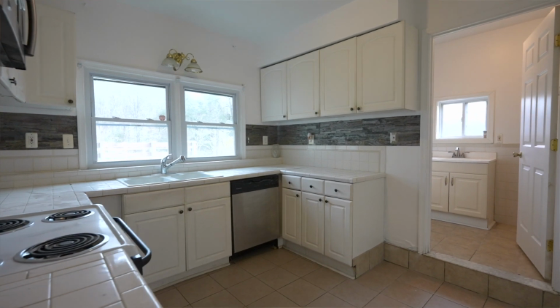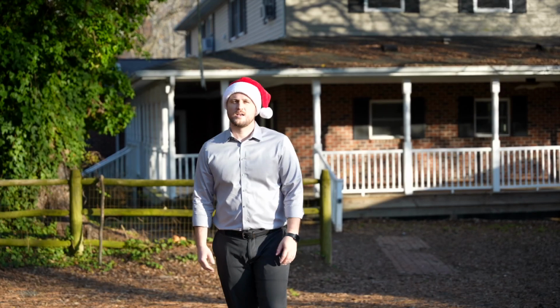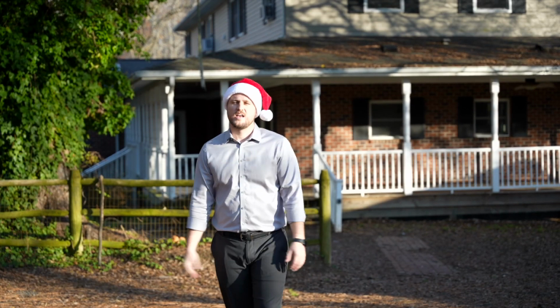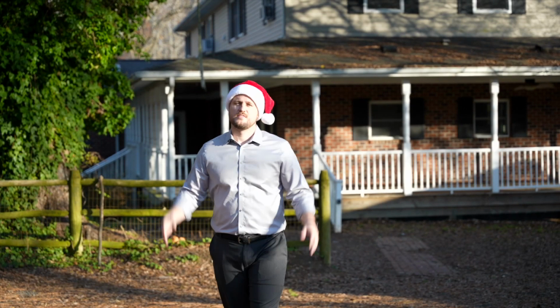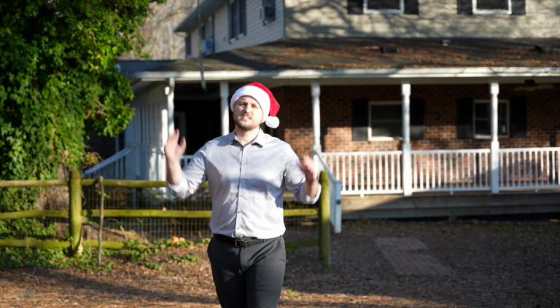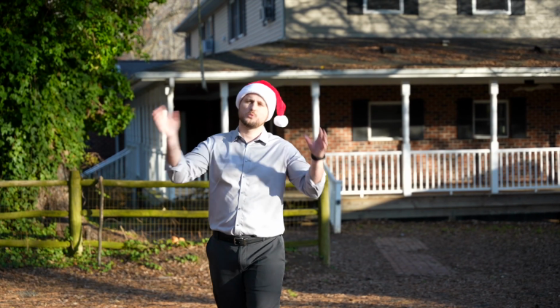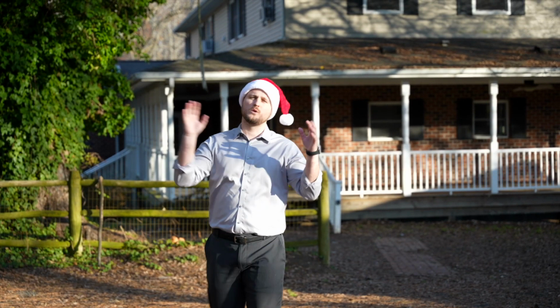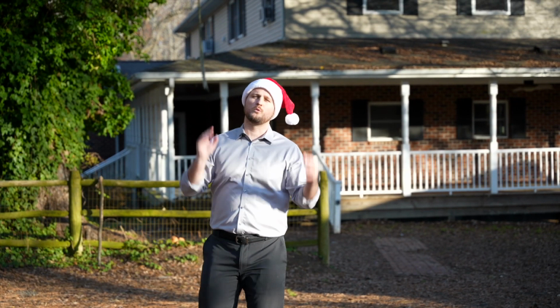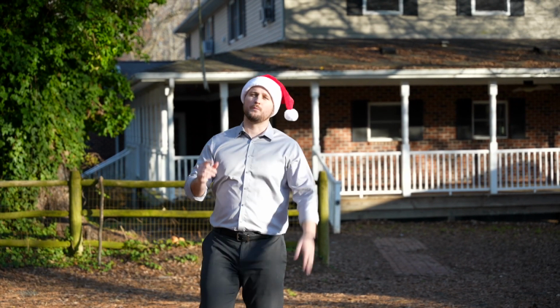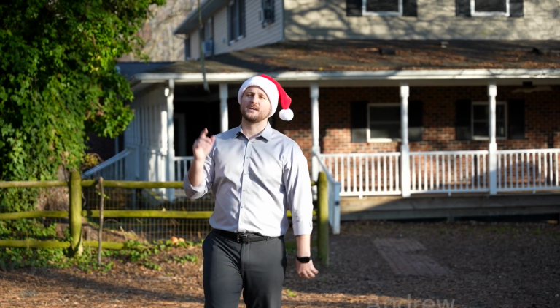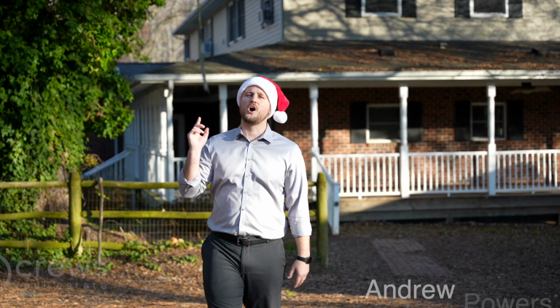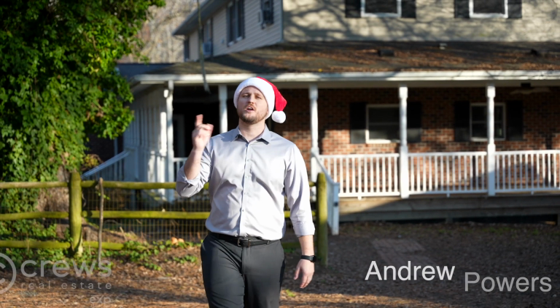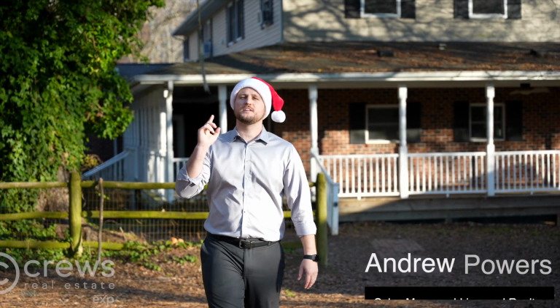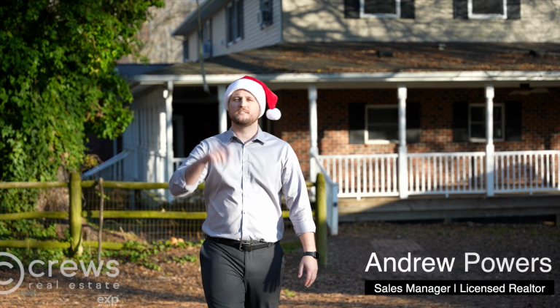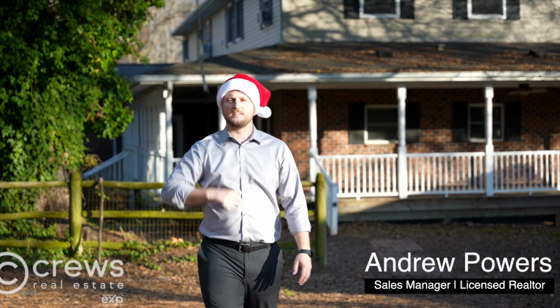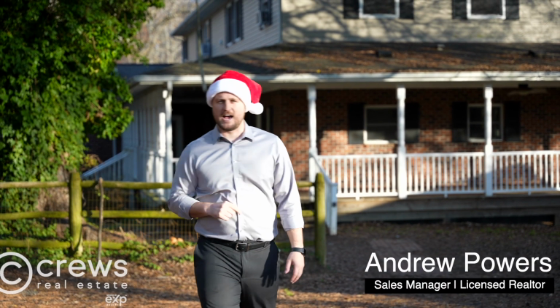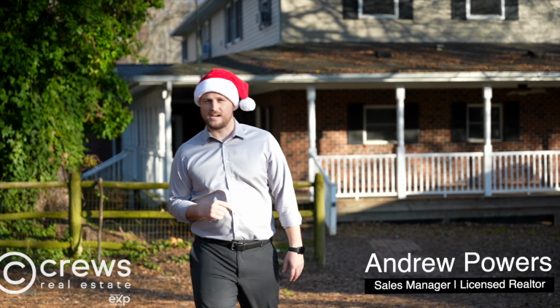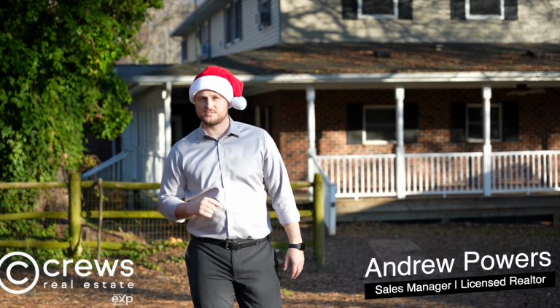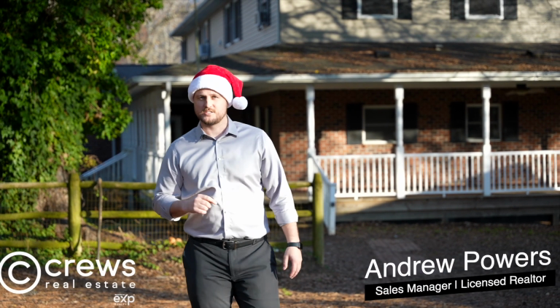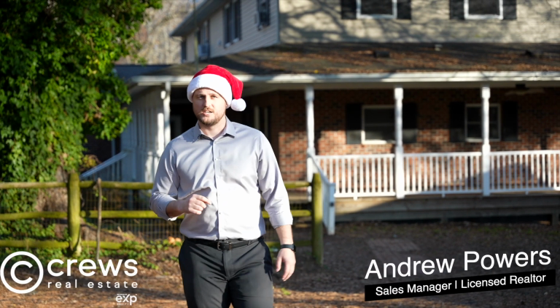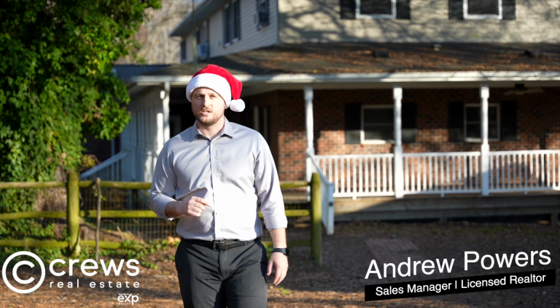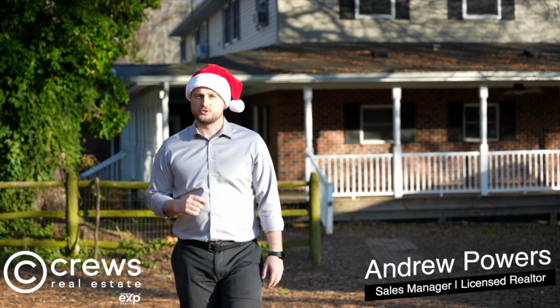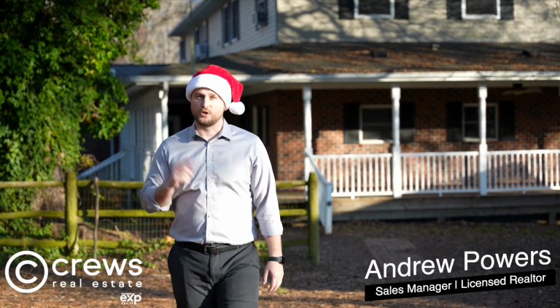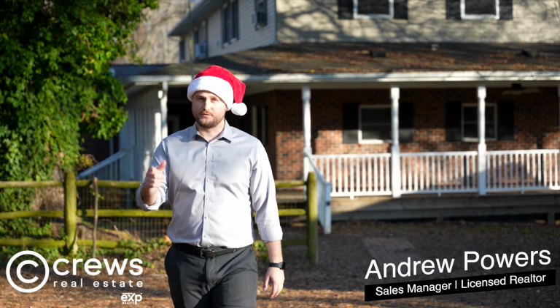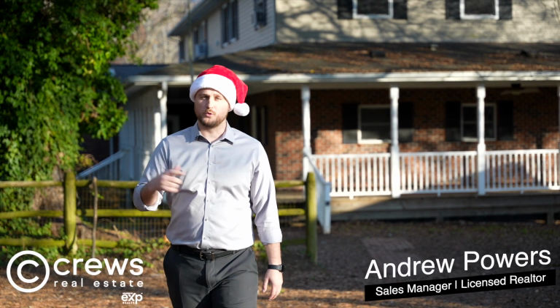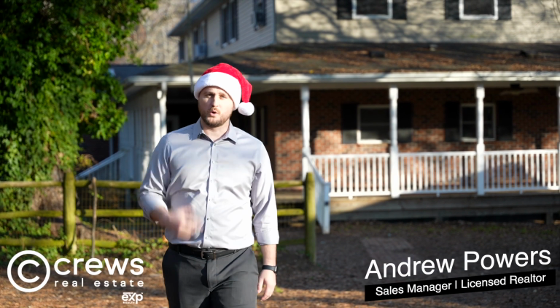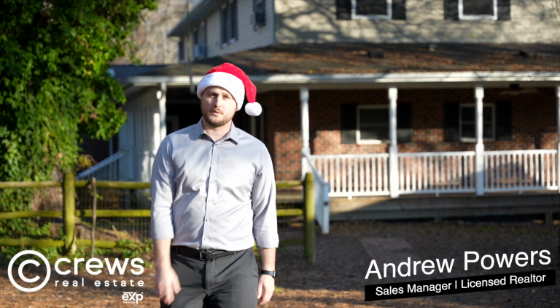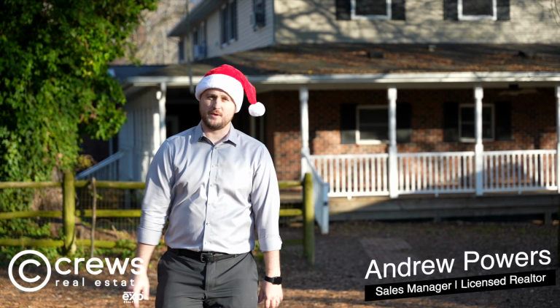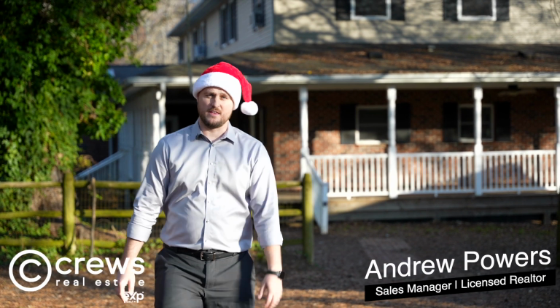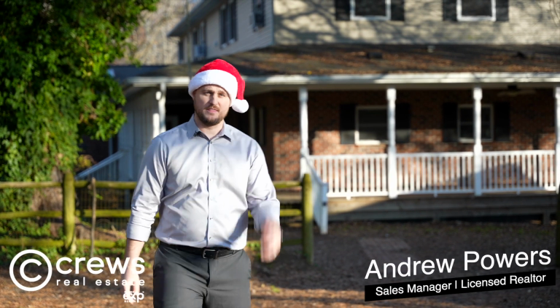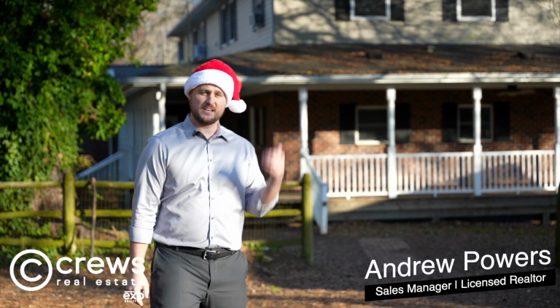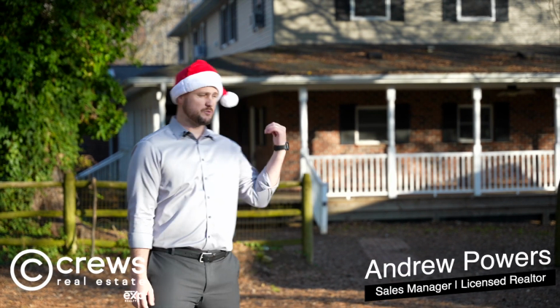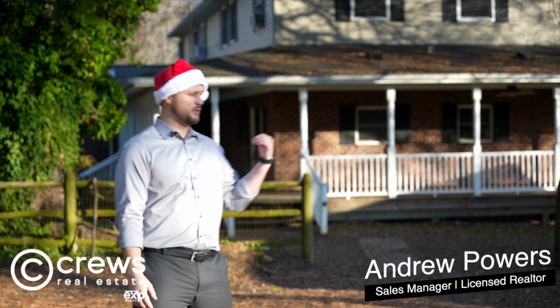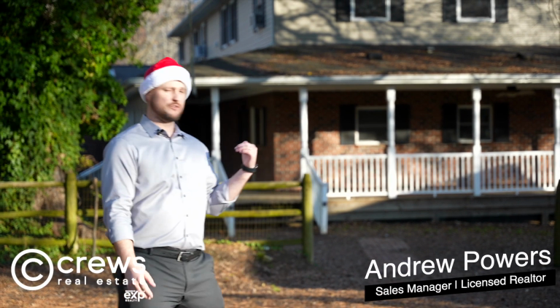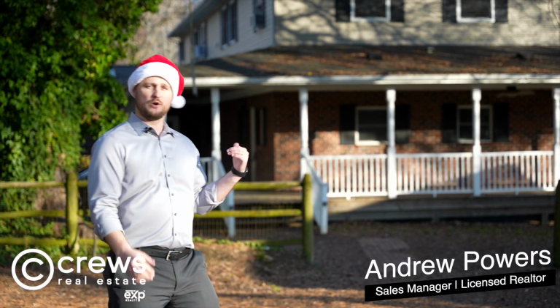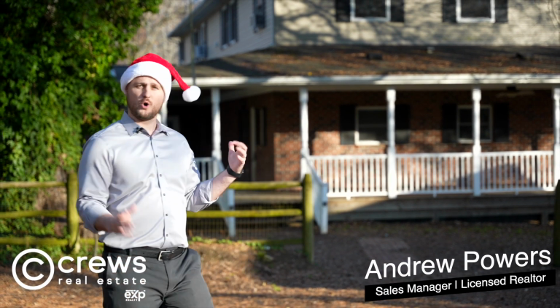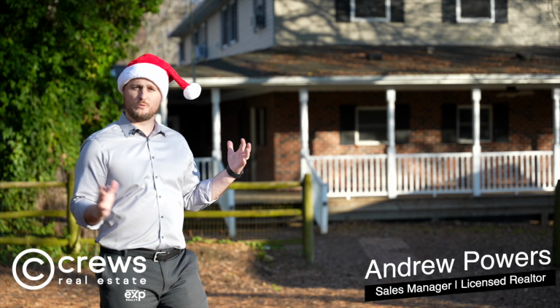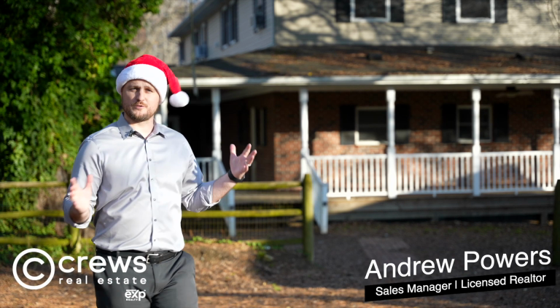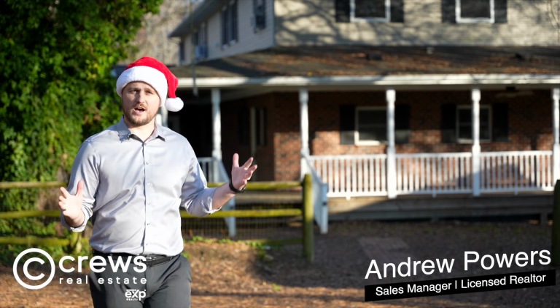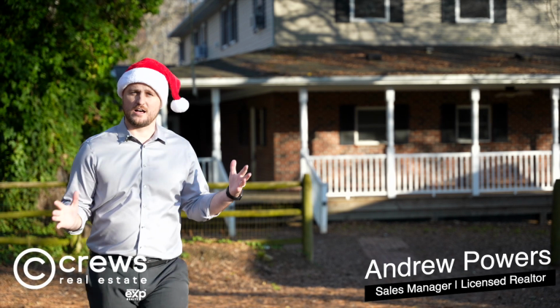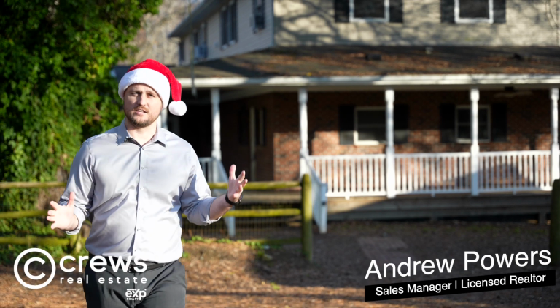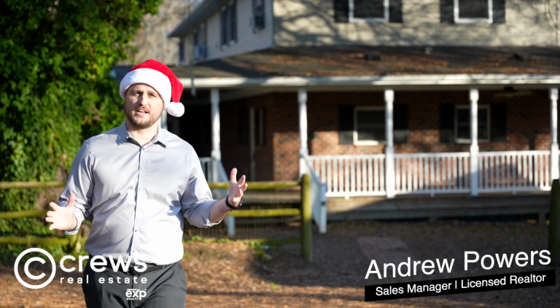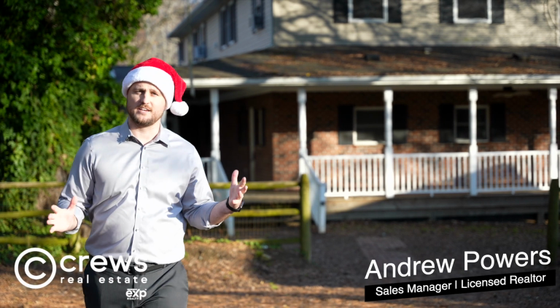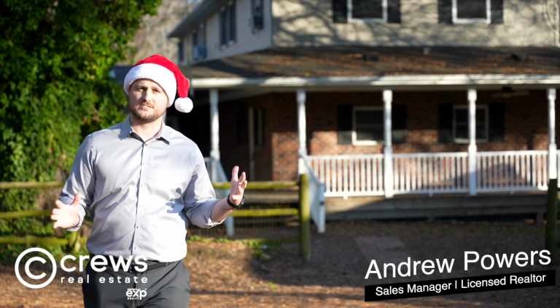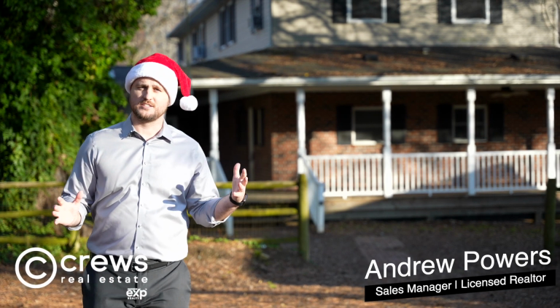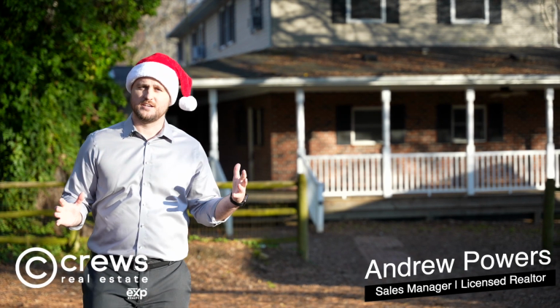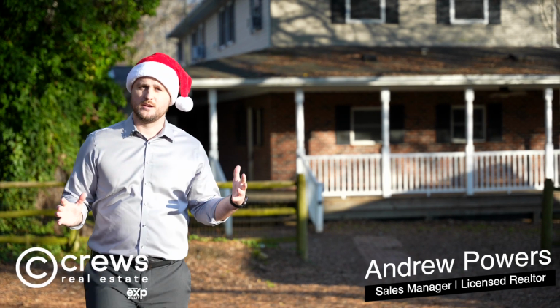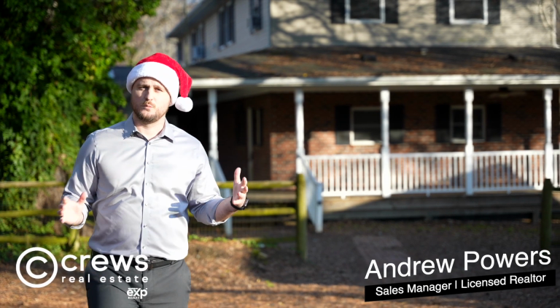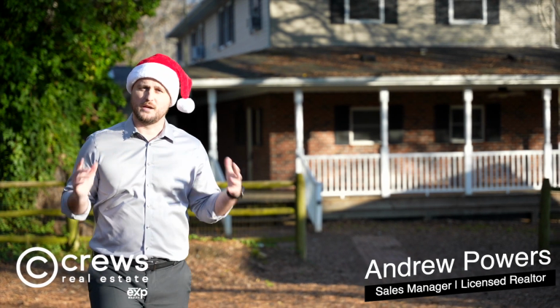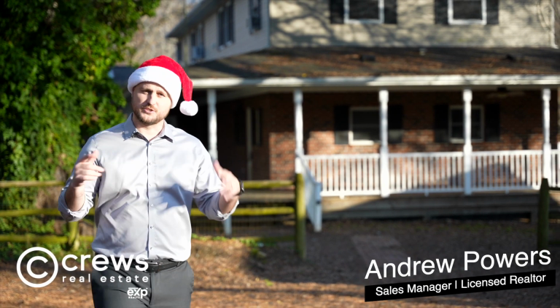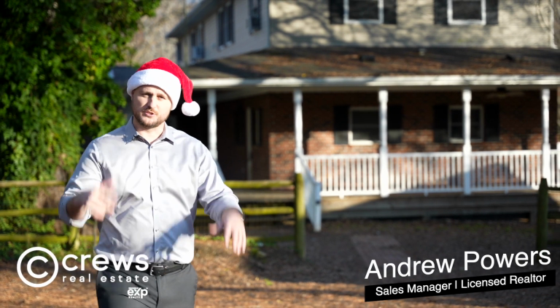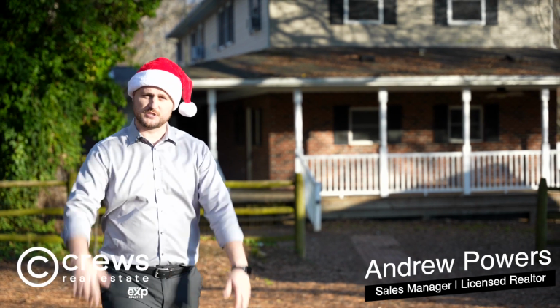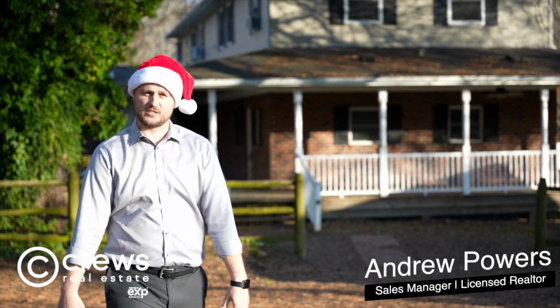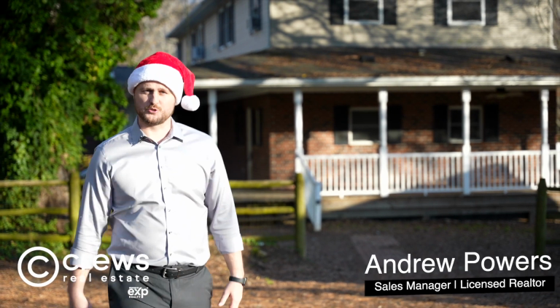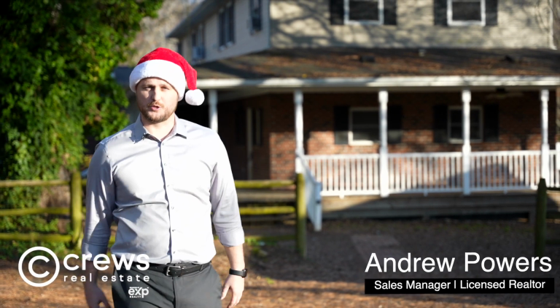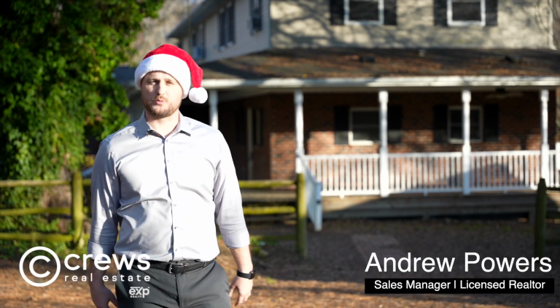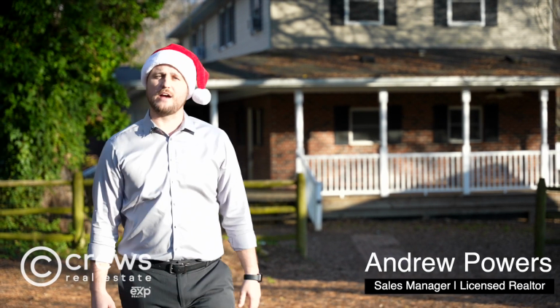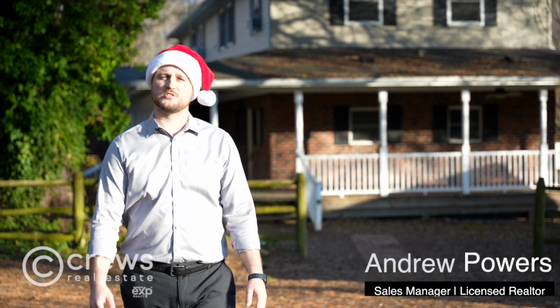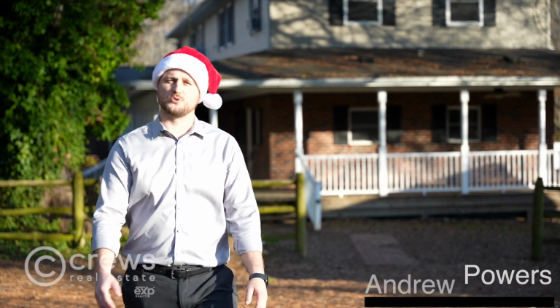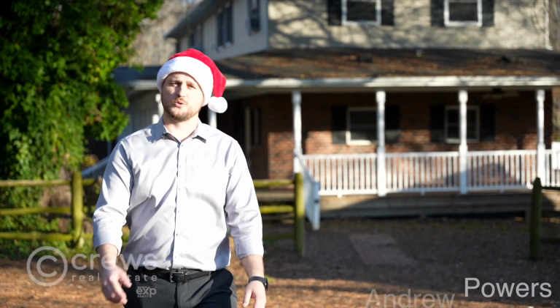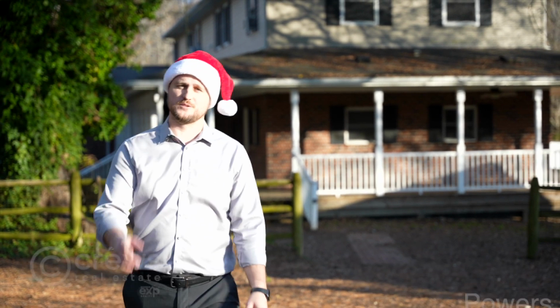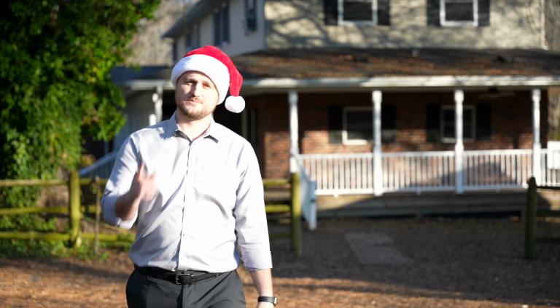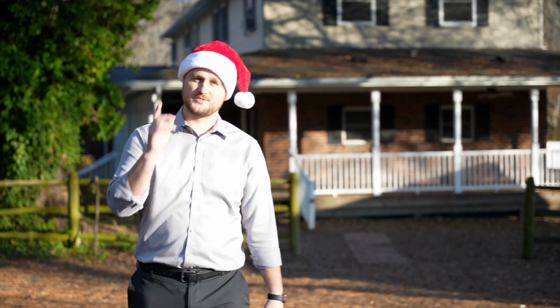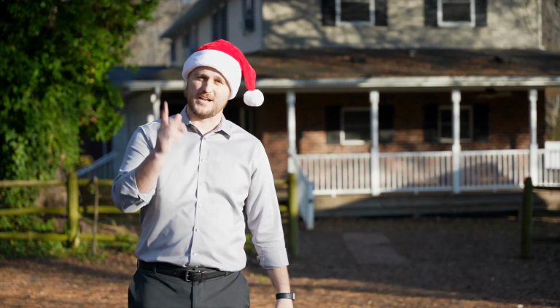This one will be gone in a flash, so if you want to be in this beautiful home for the holidays, make sure you schedule your private tour today.